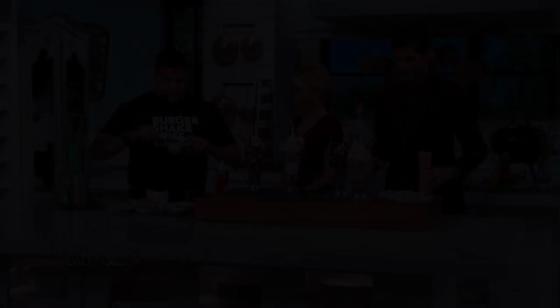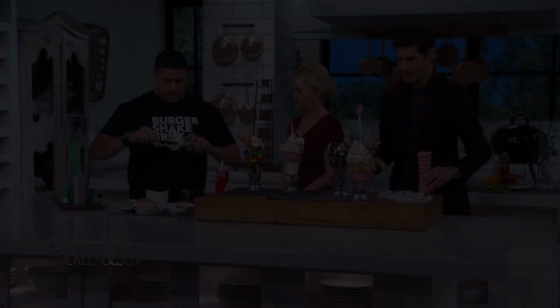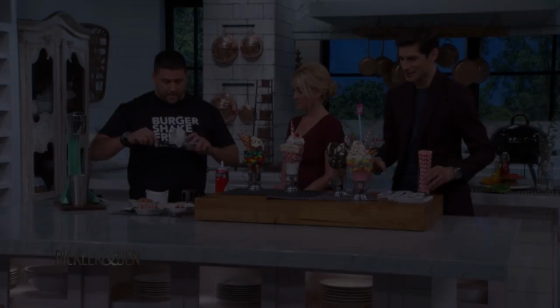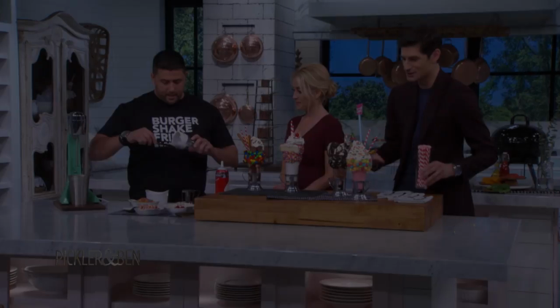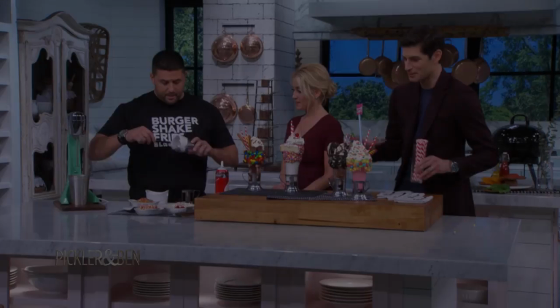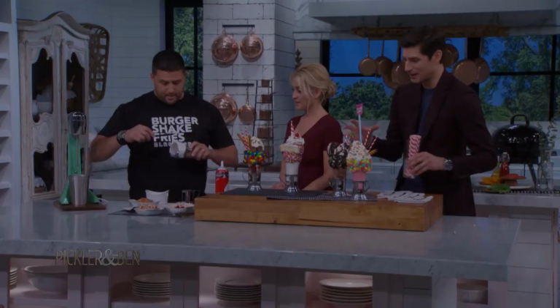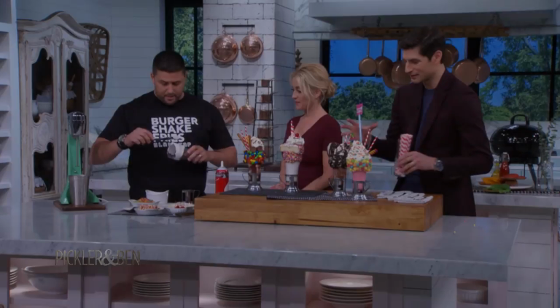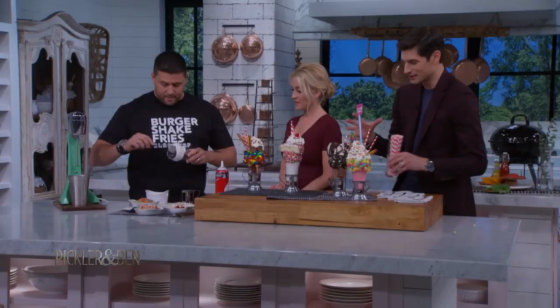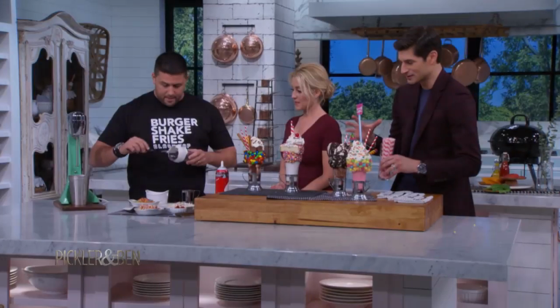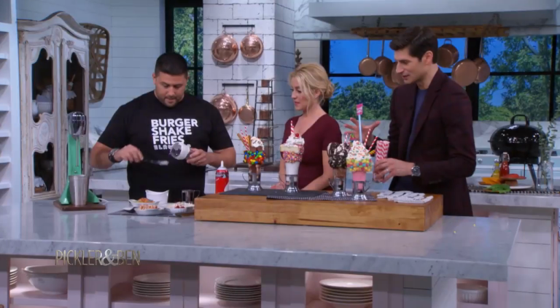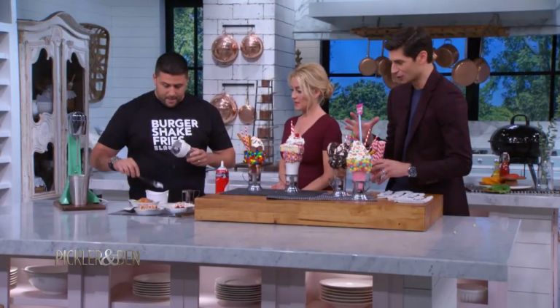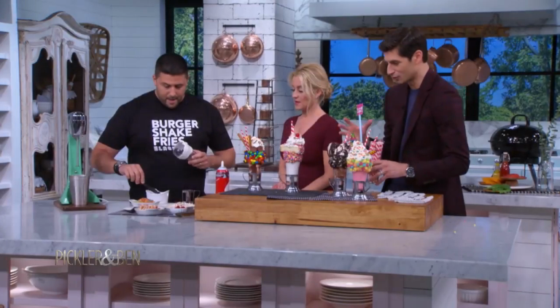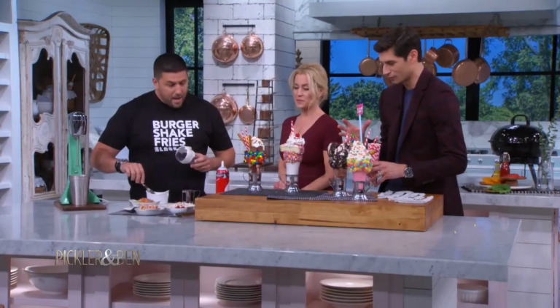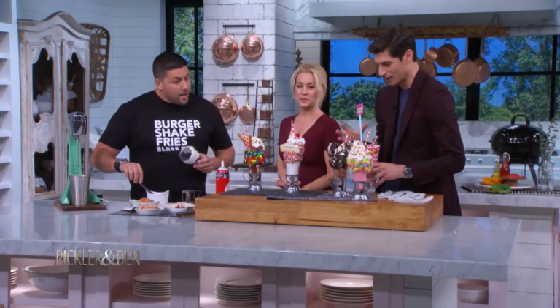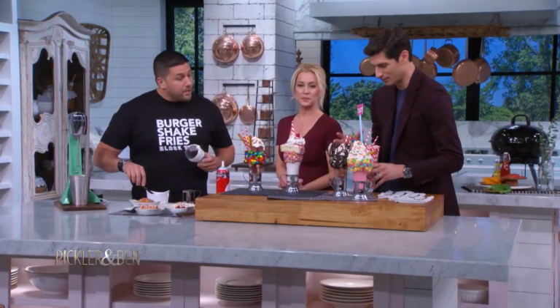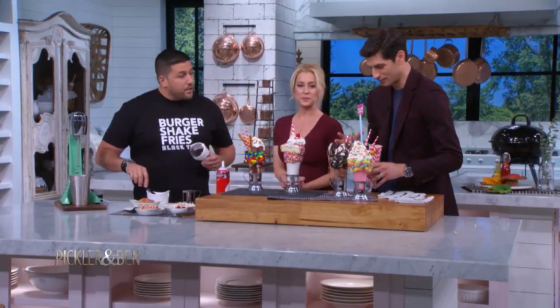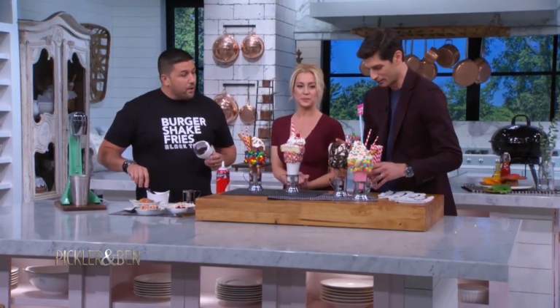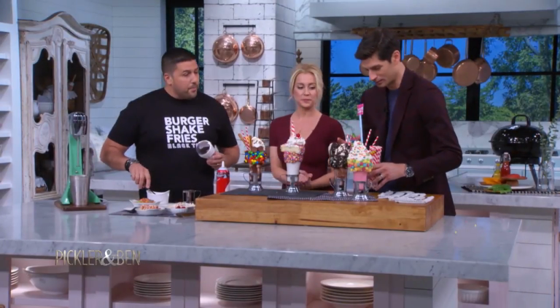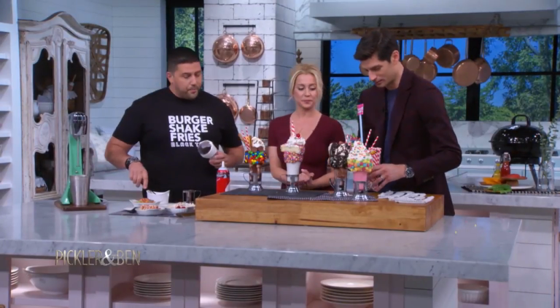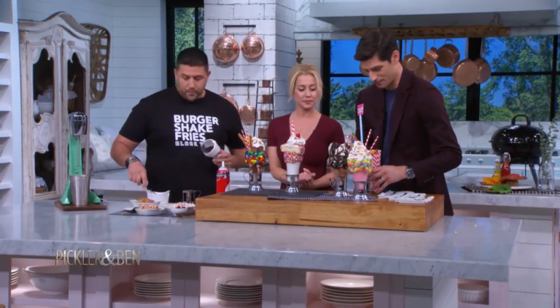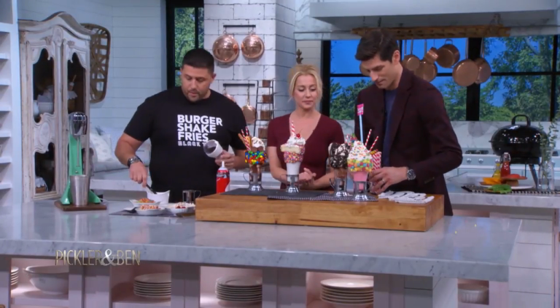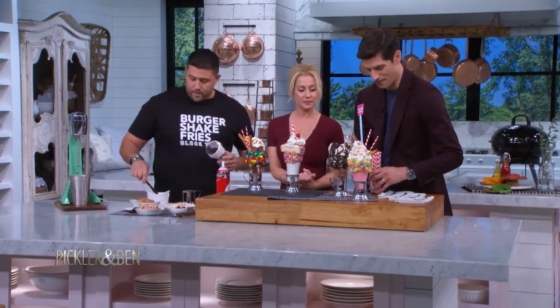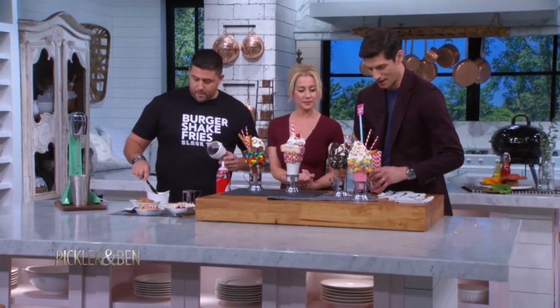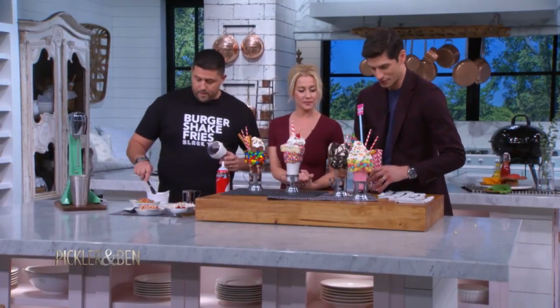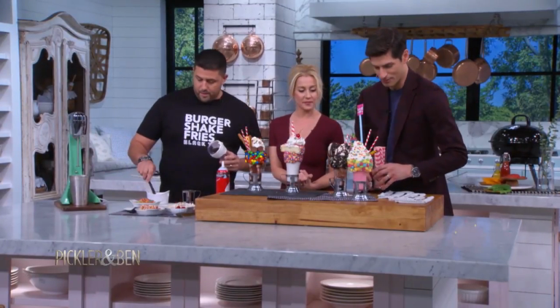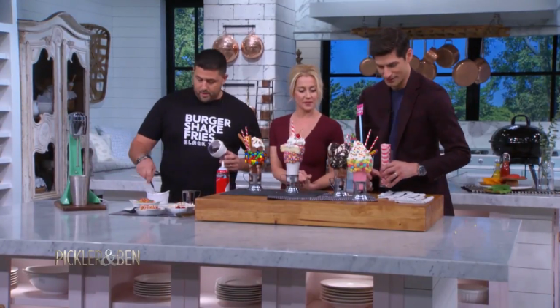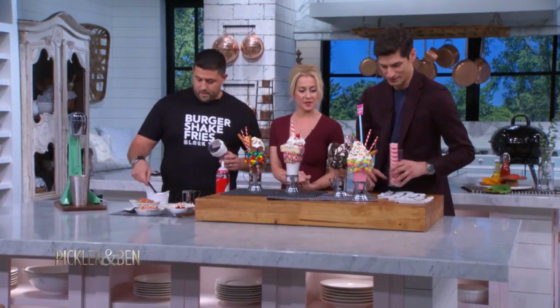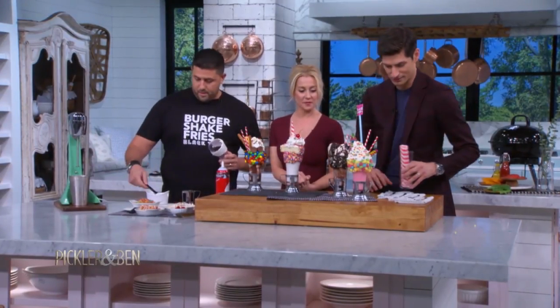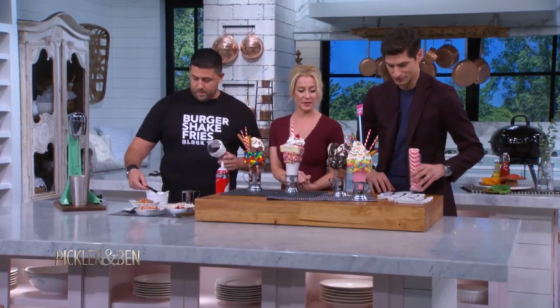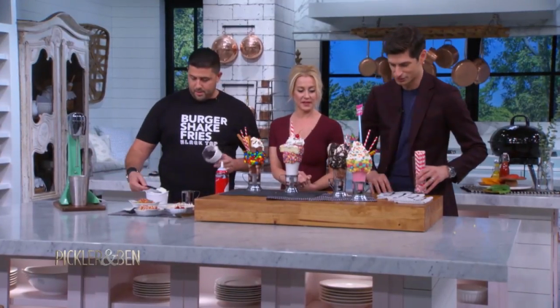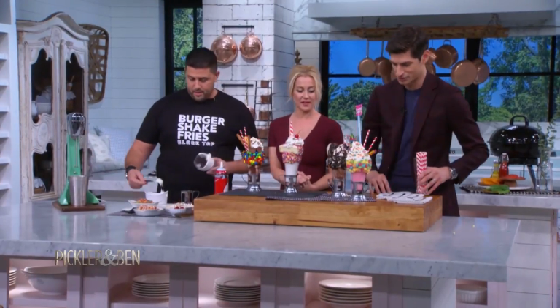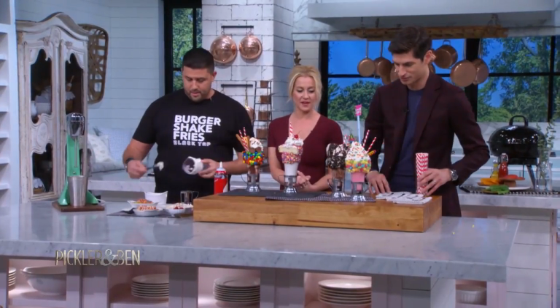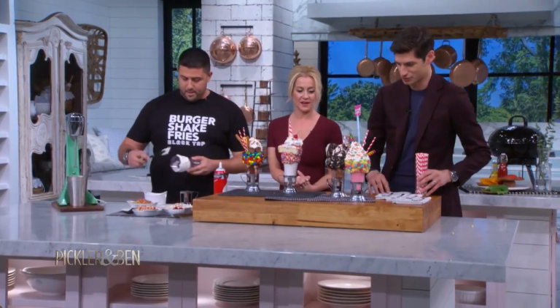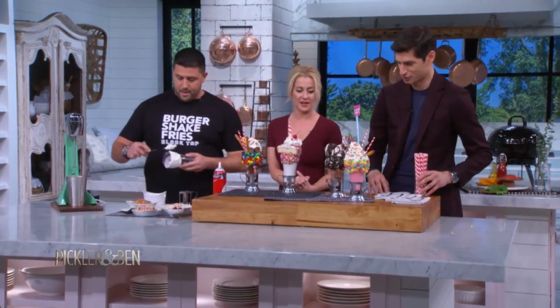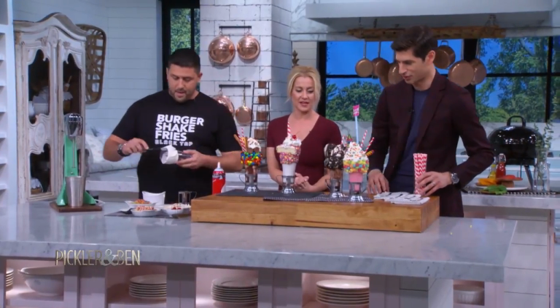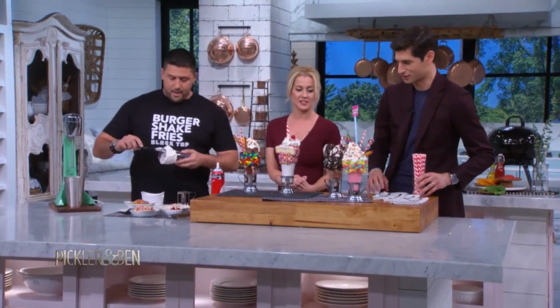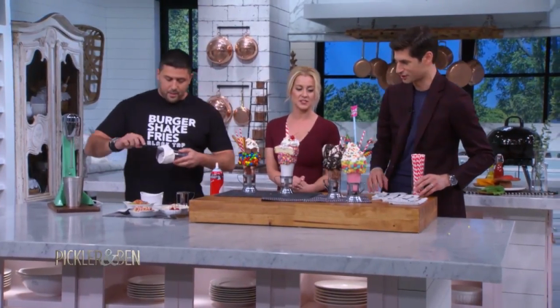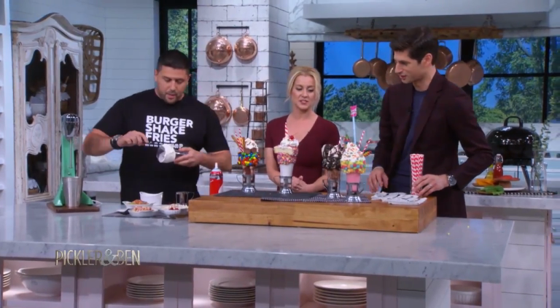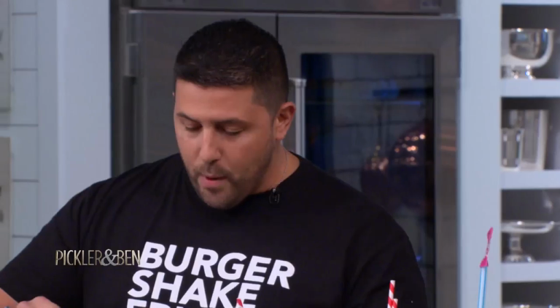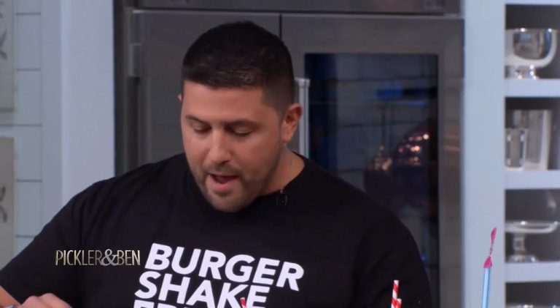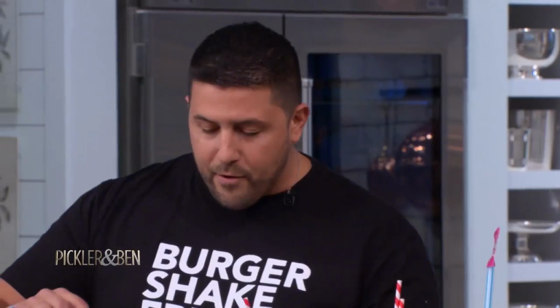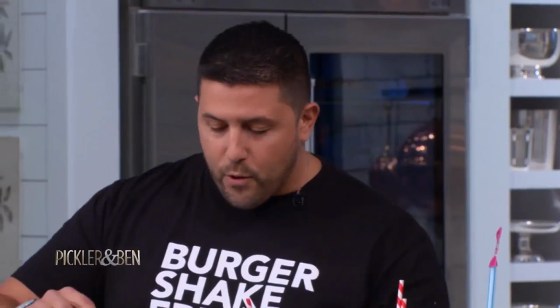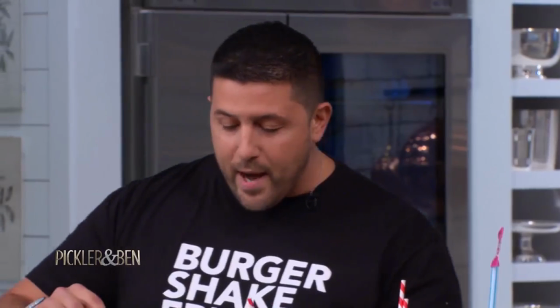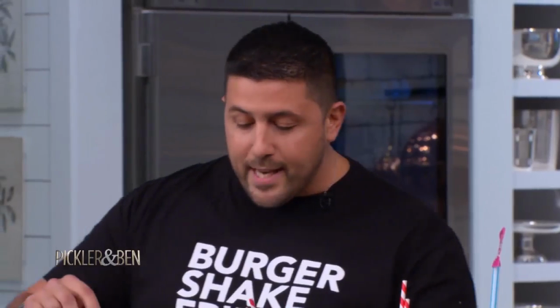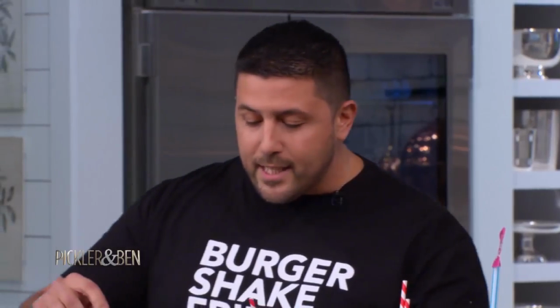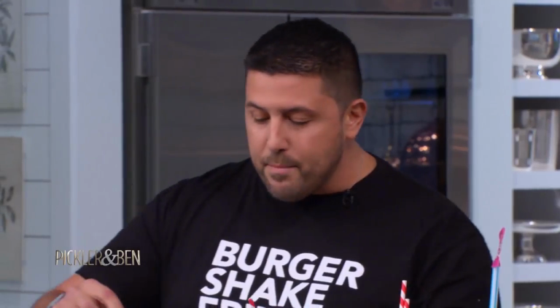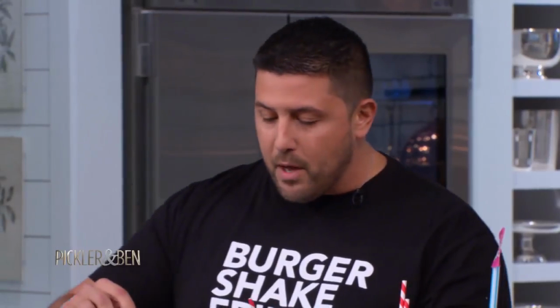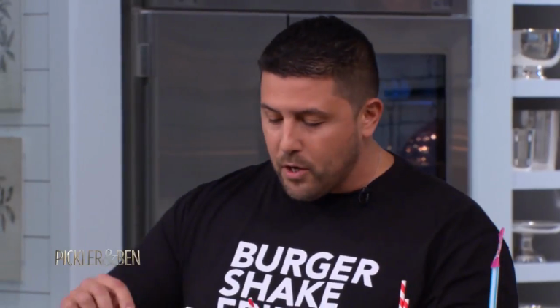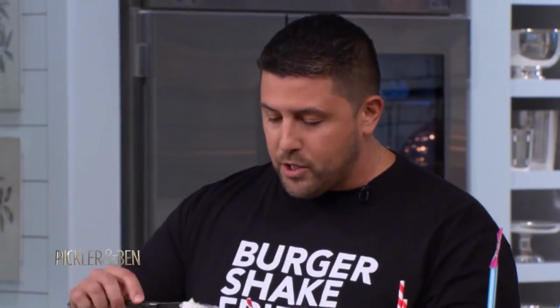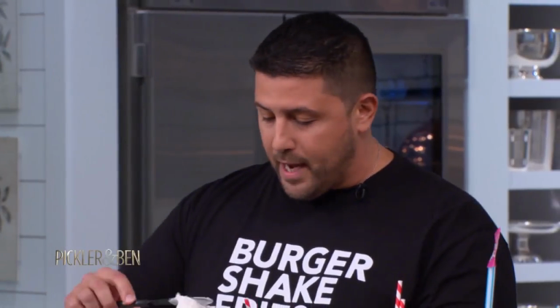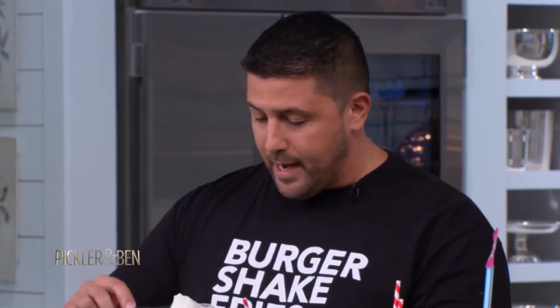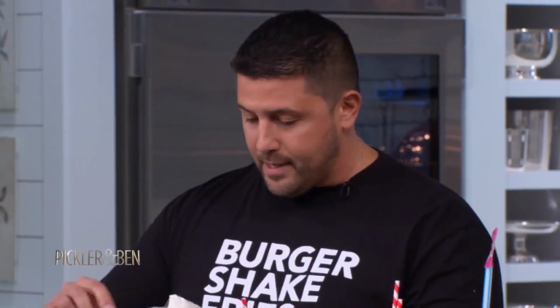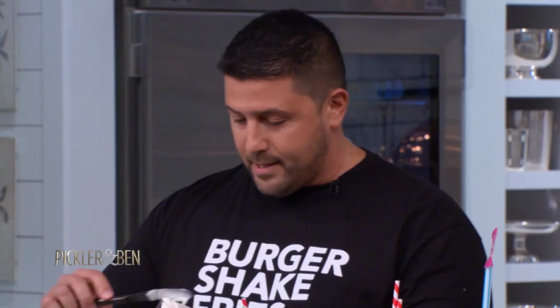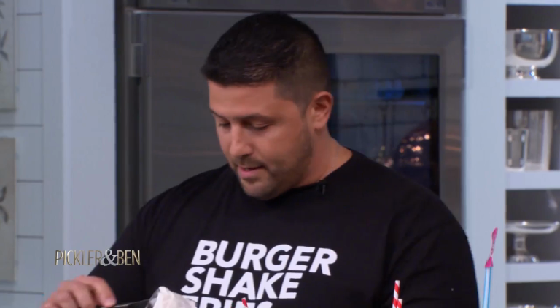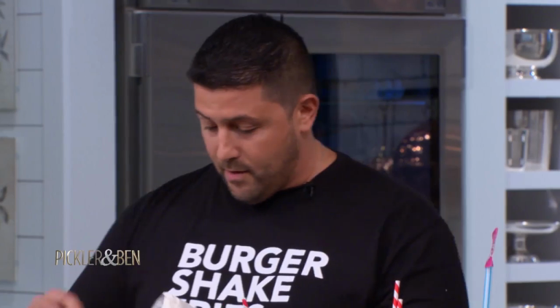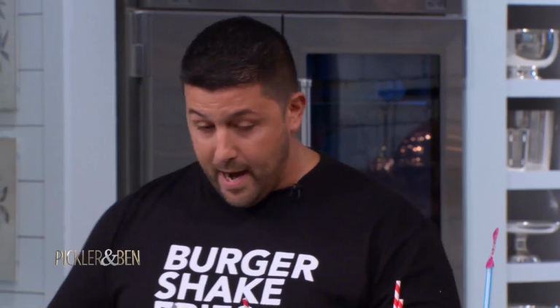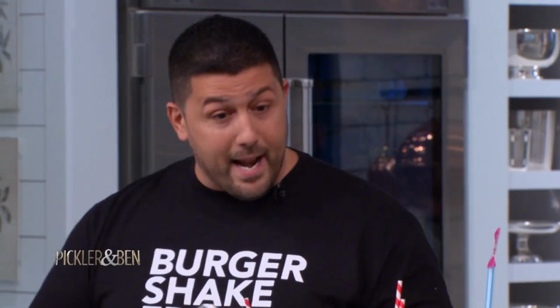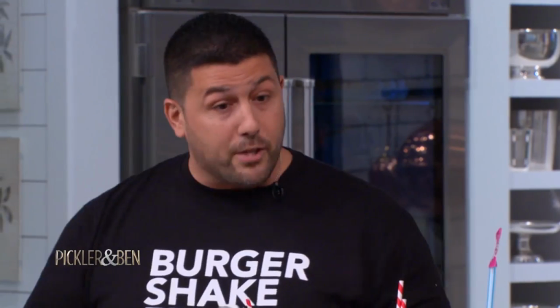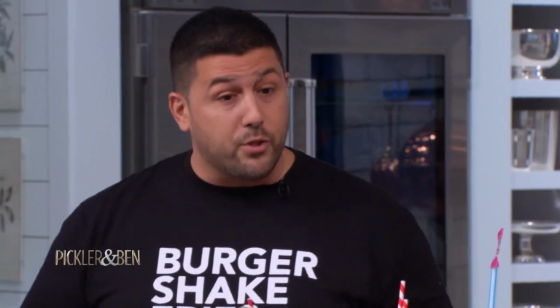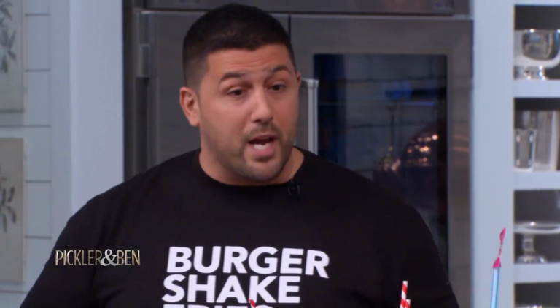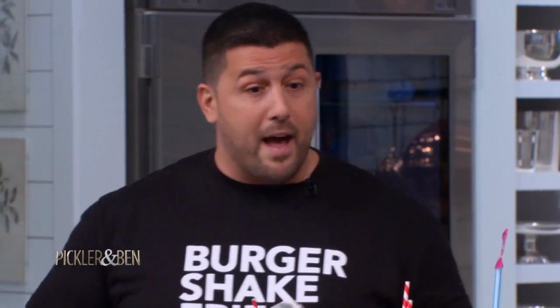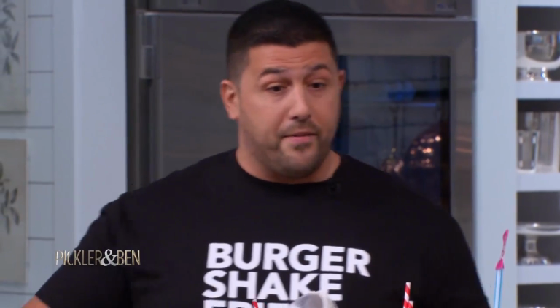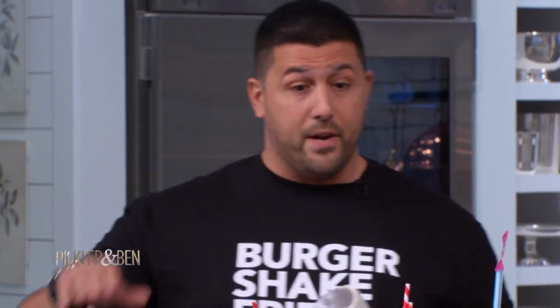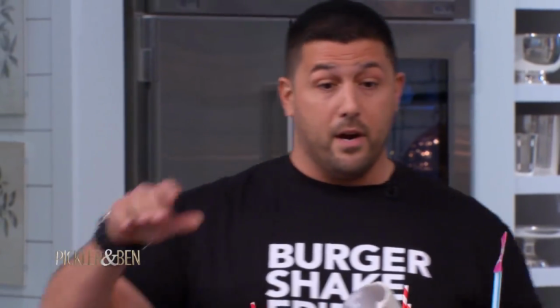Tell us about these incredible, monumental structures. So we have crazy milkshakes, right? And that's what you have here.